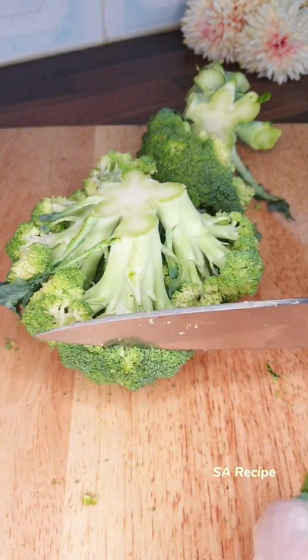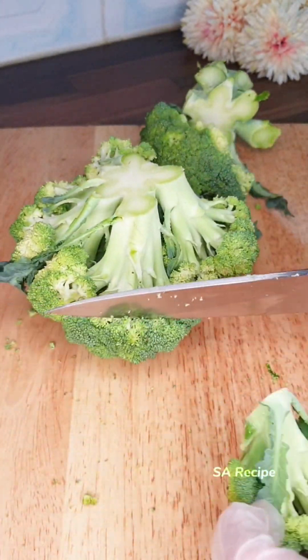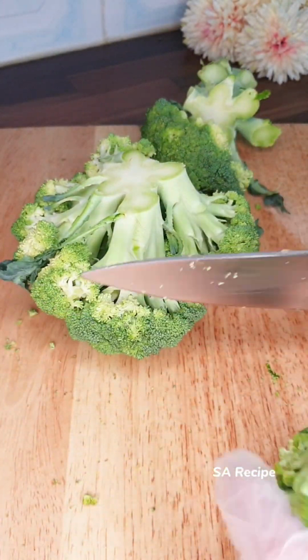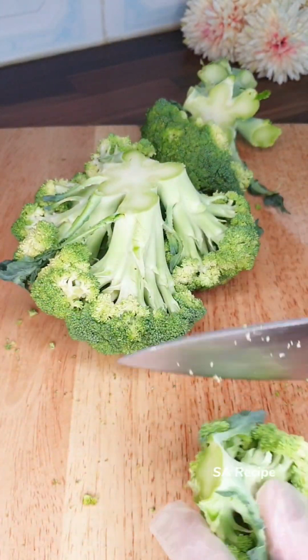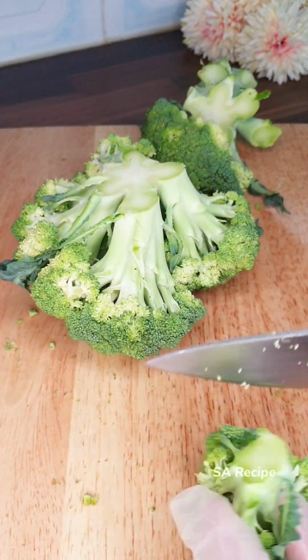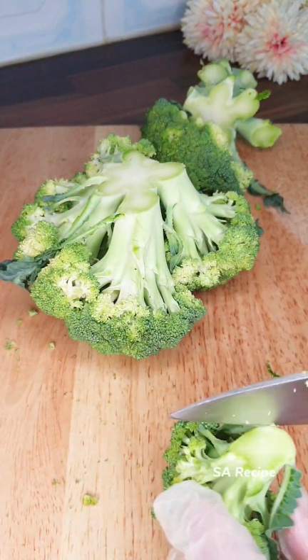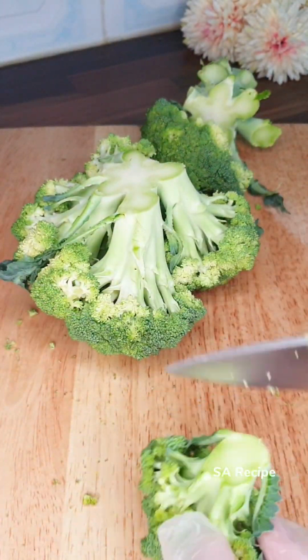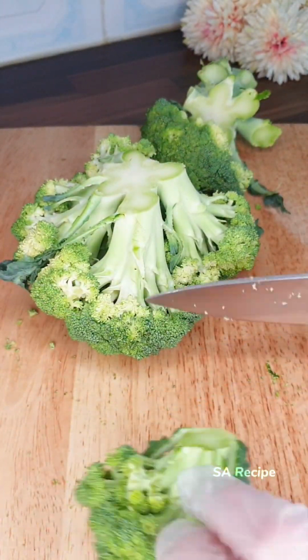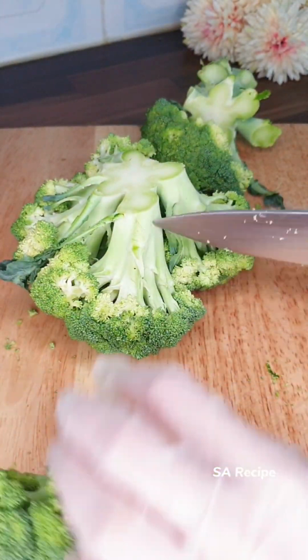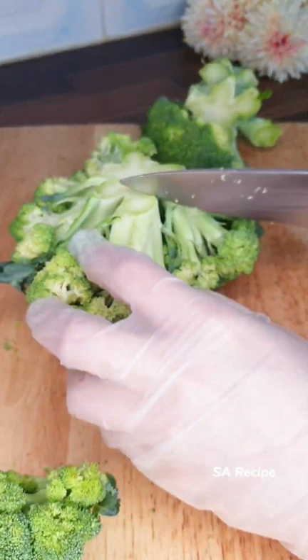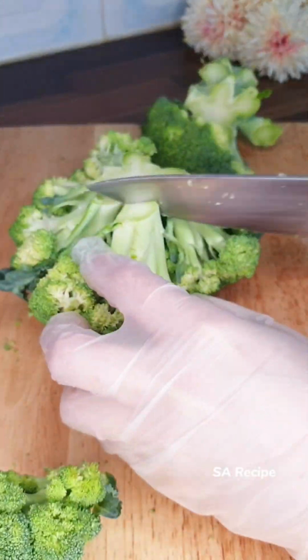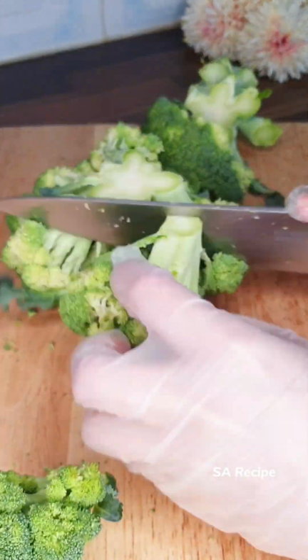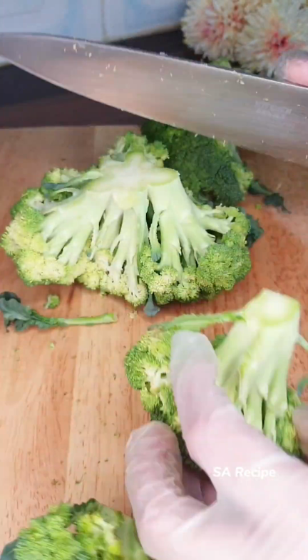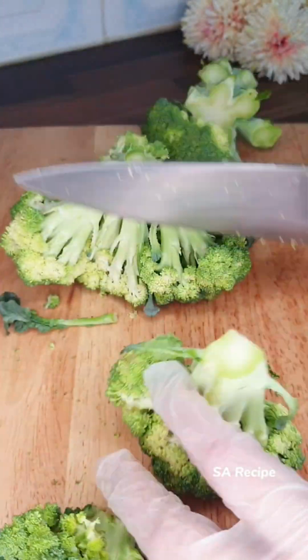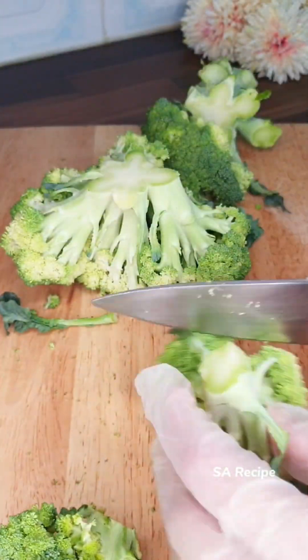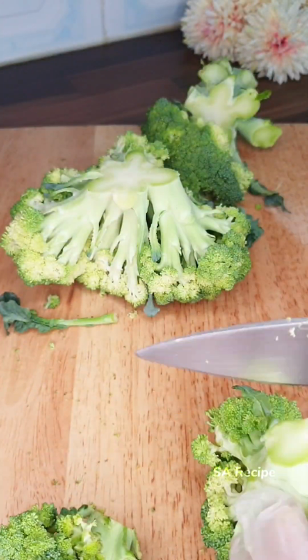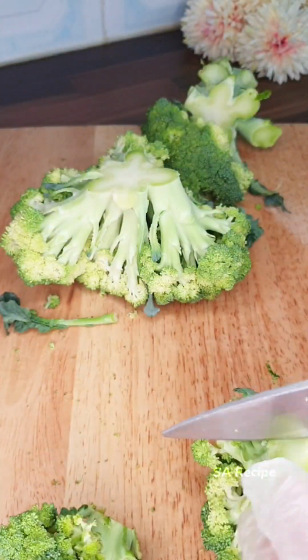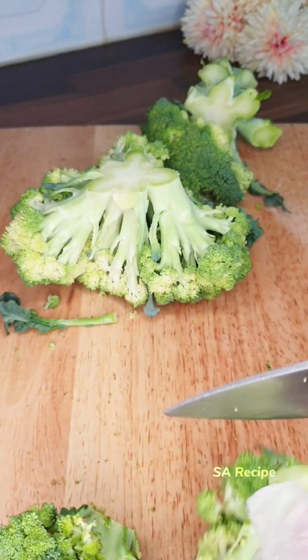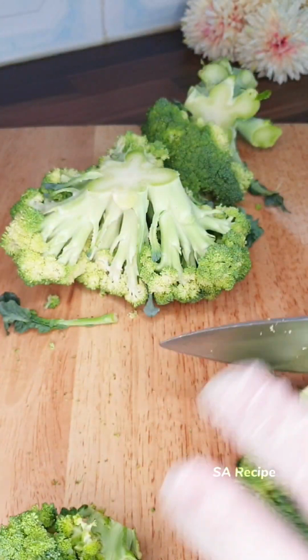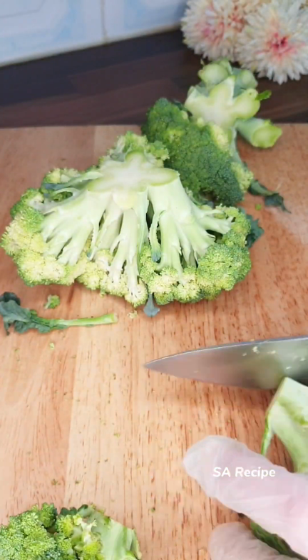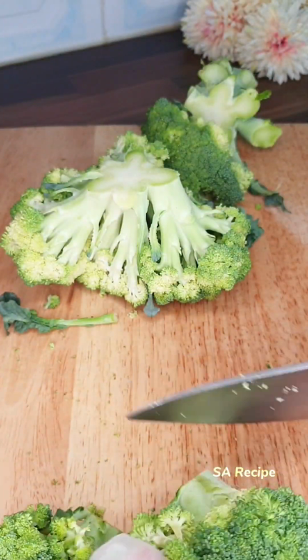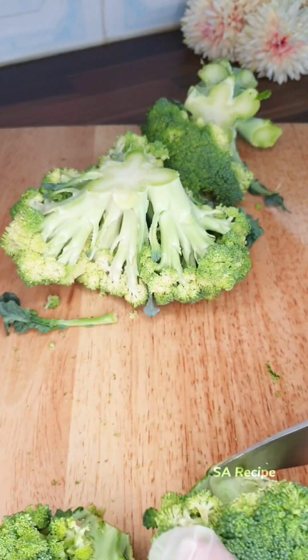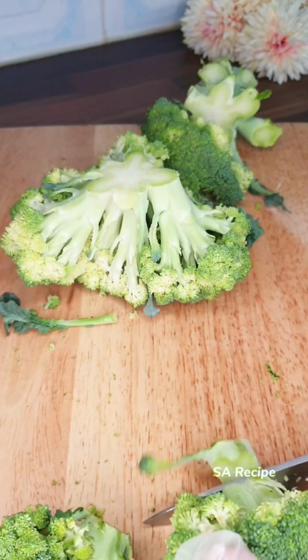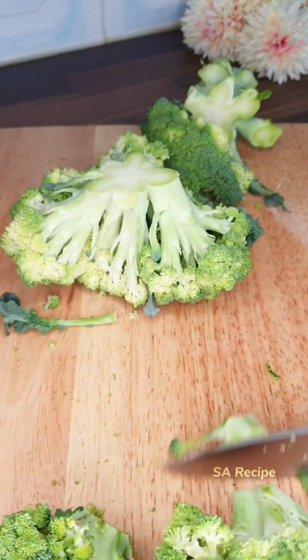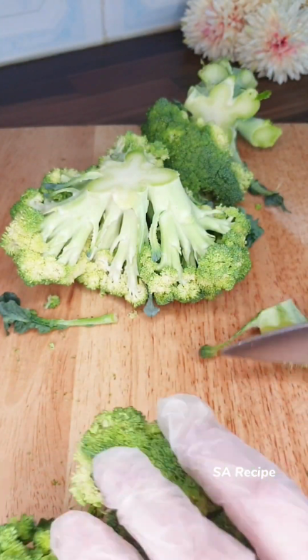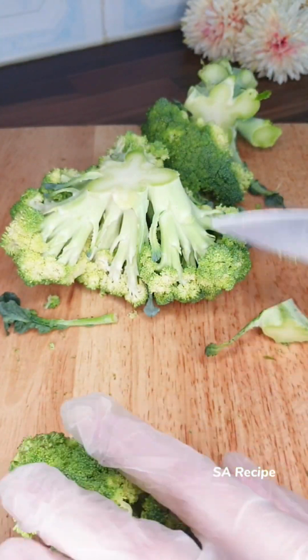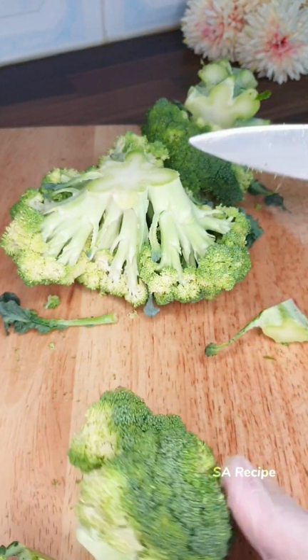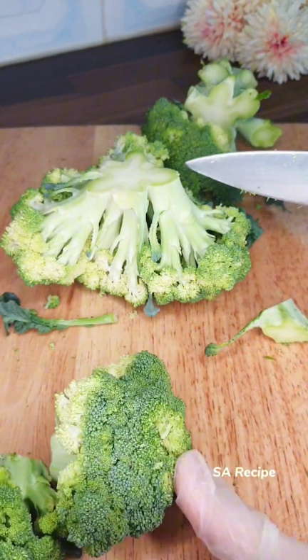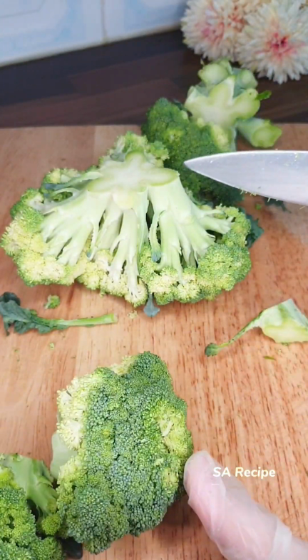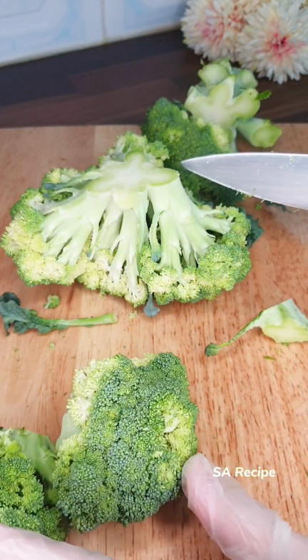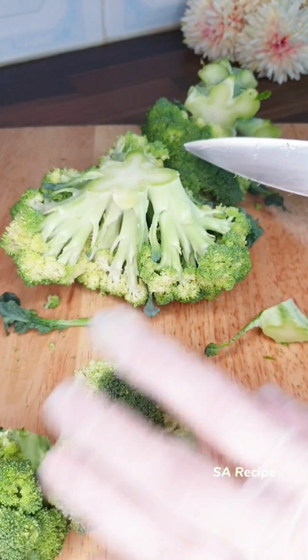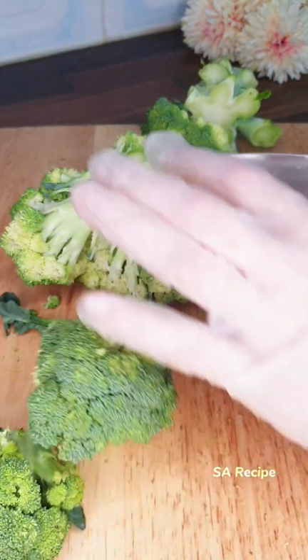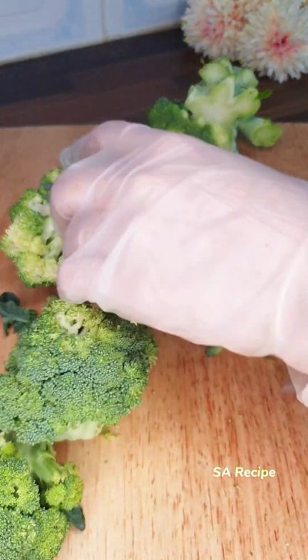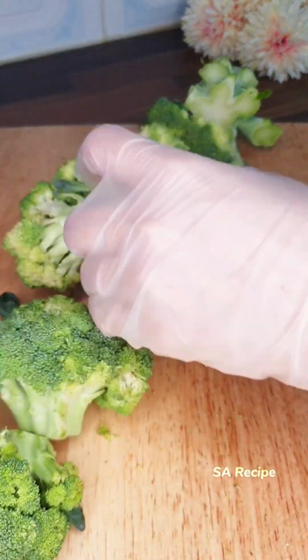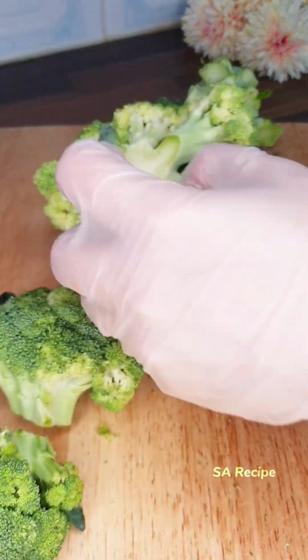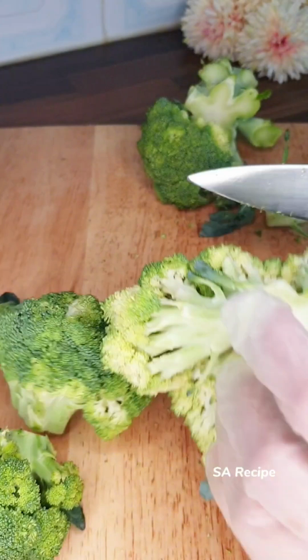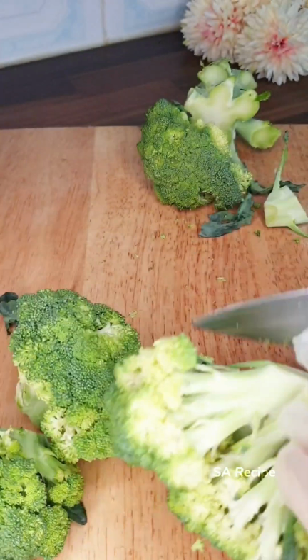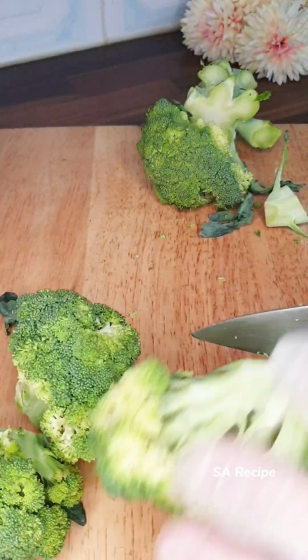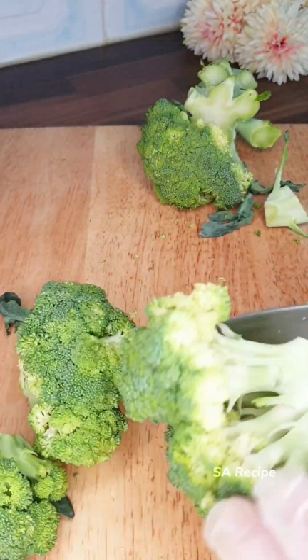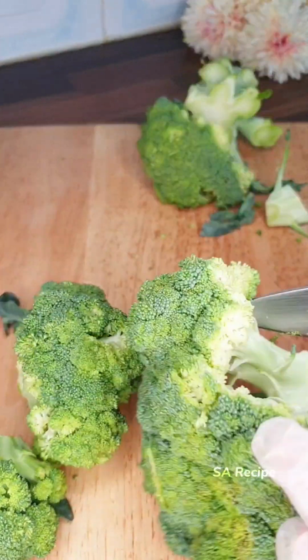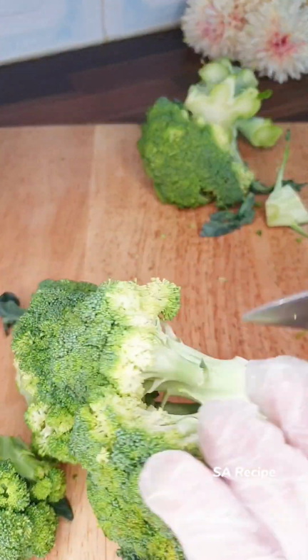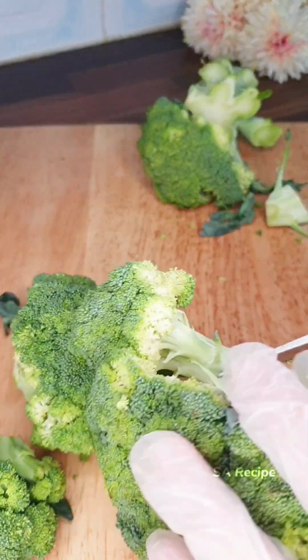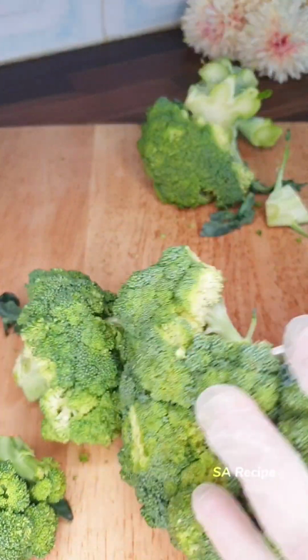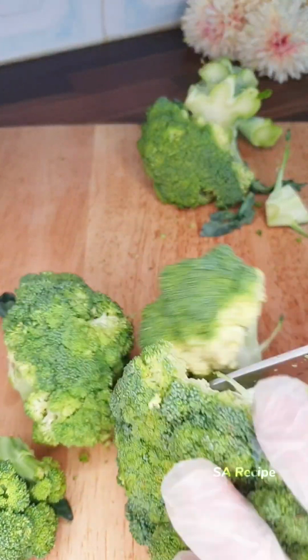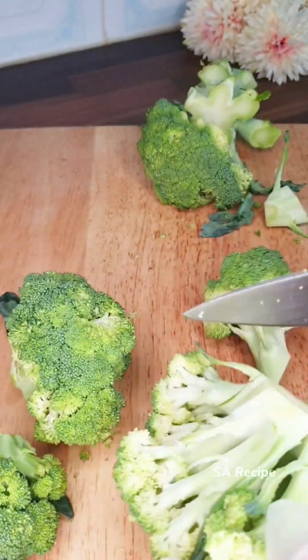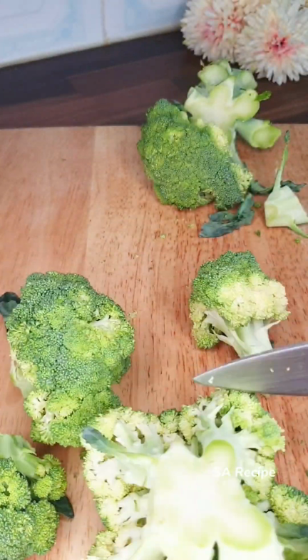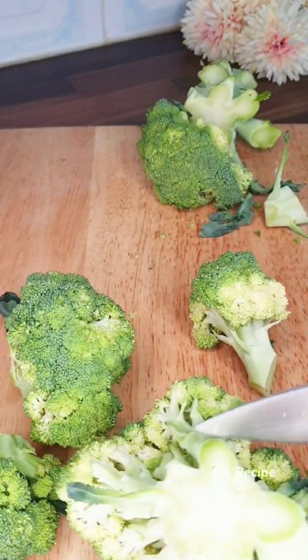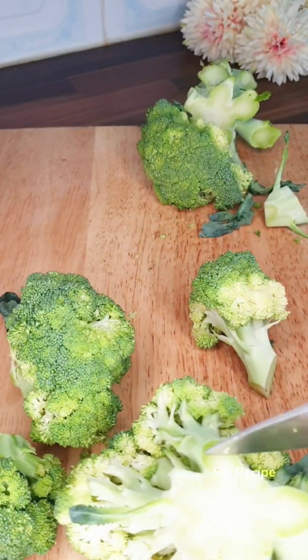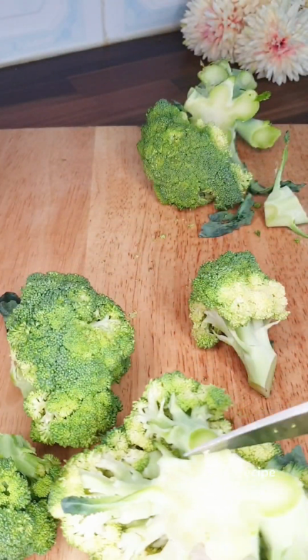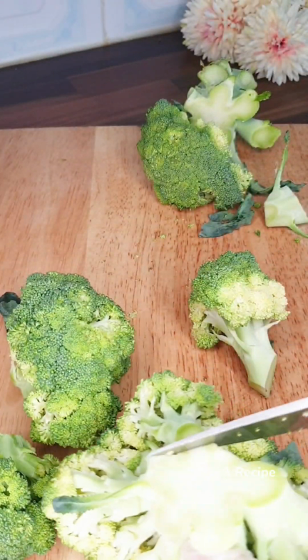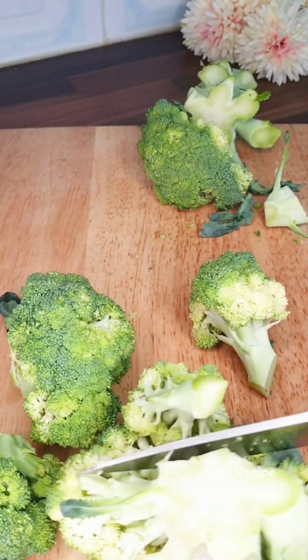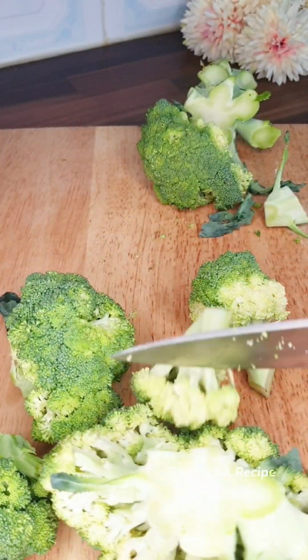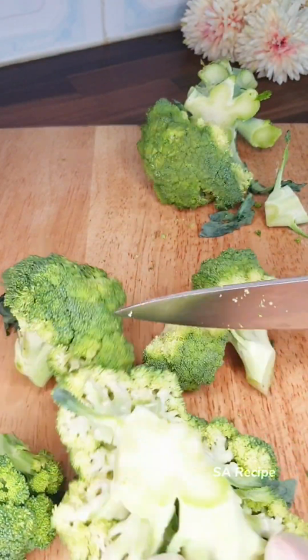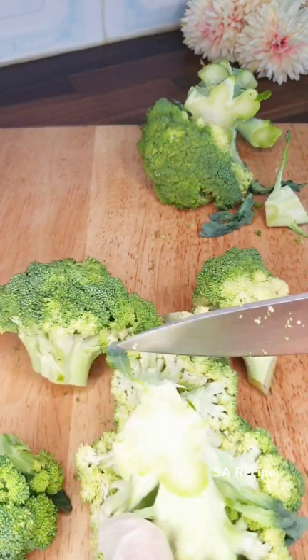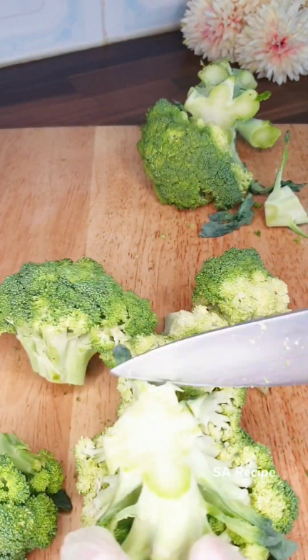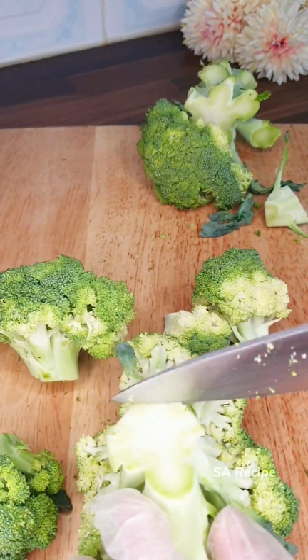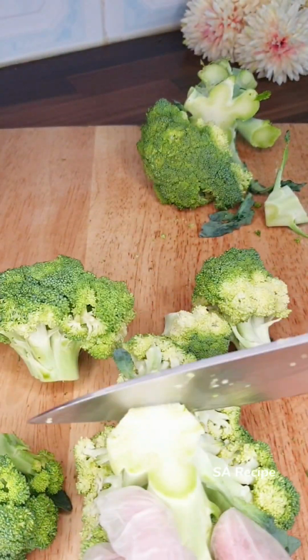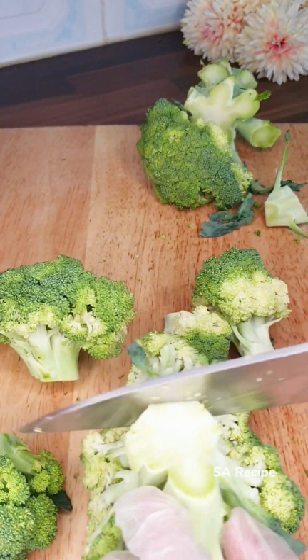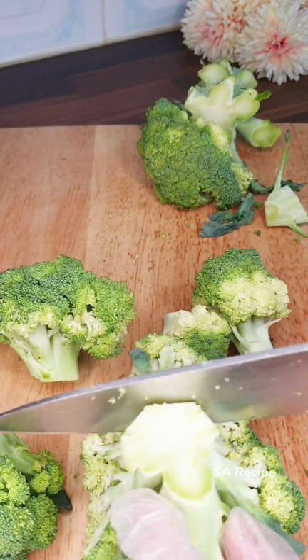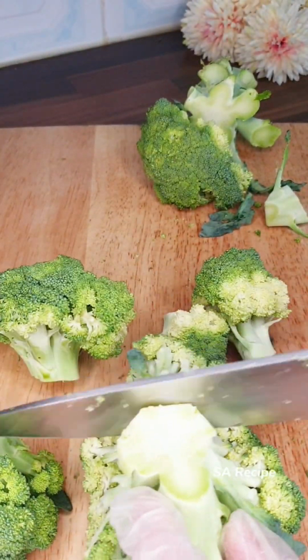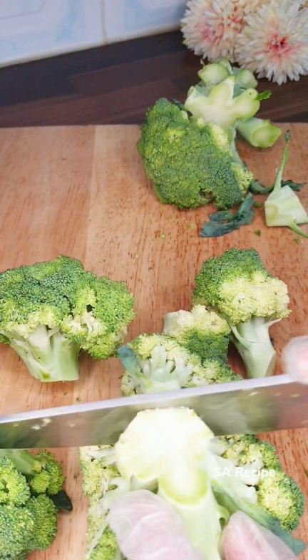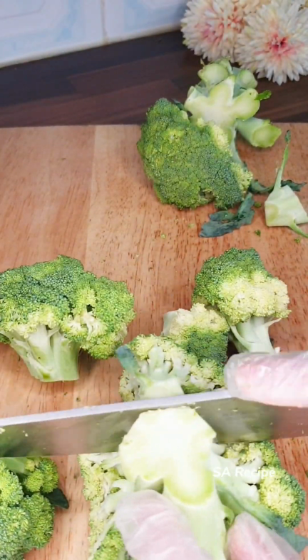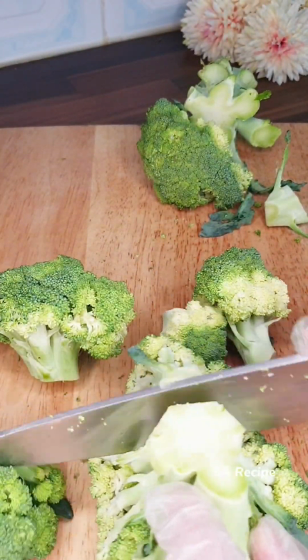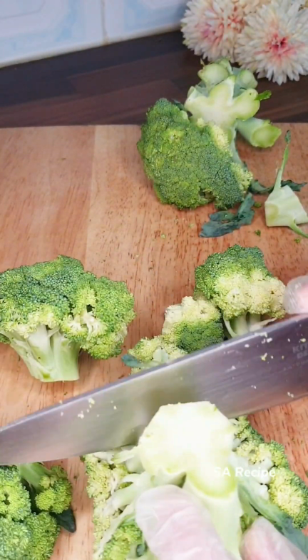Tell me which recipe you like for breakfast — I'd love to know. Now I cut broccoli.